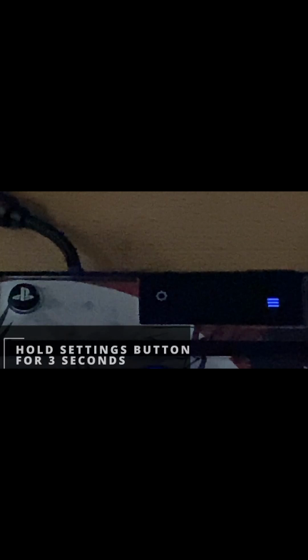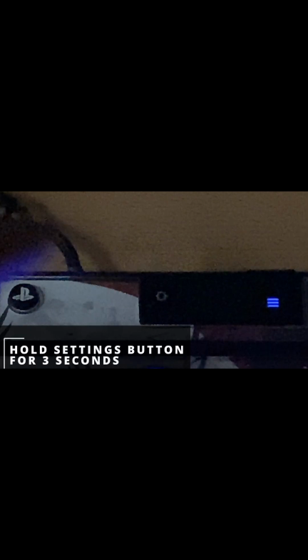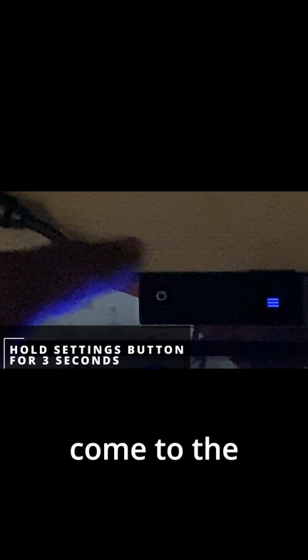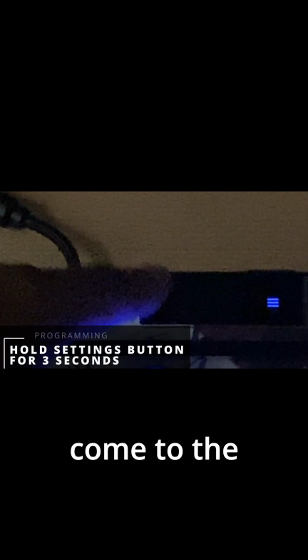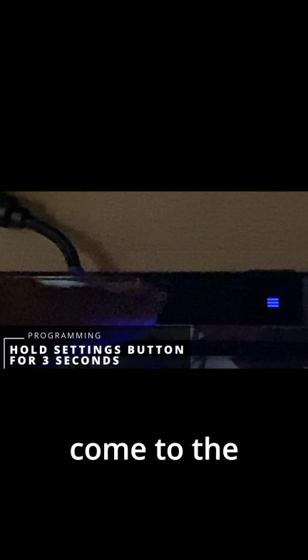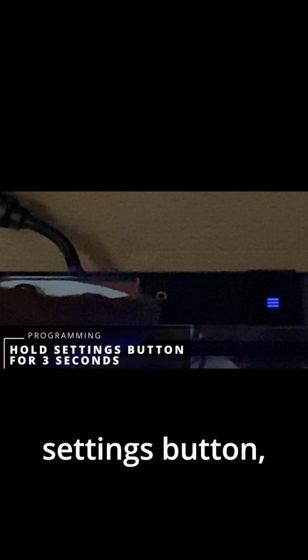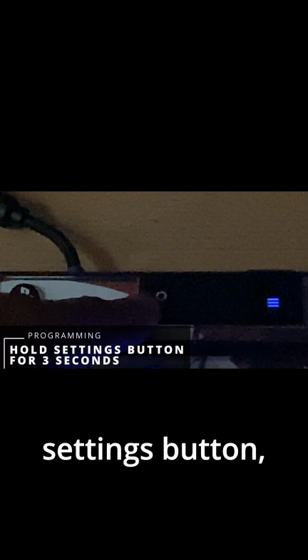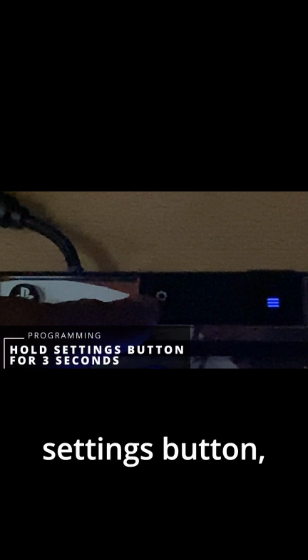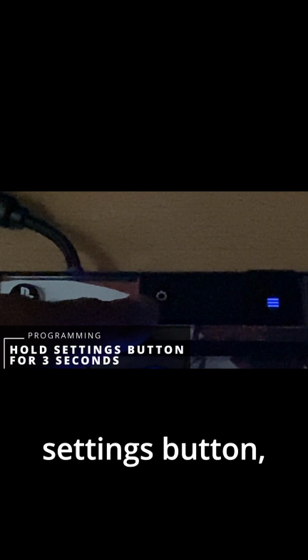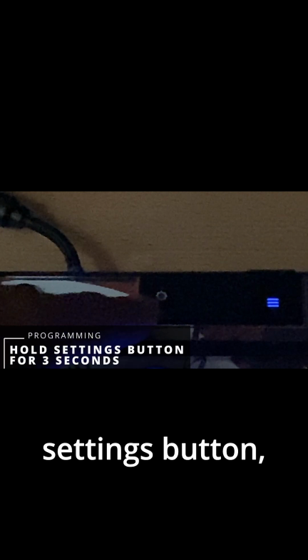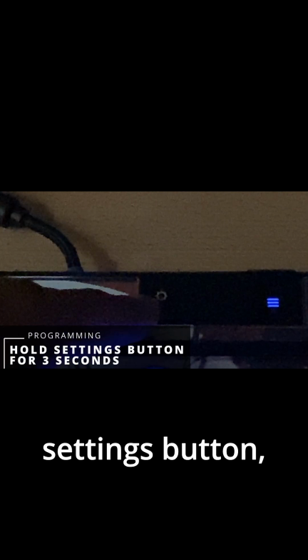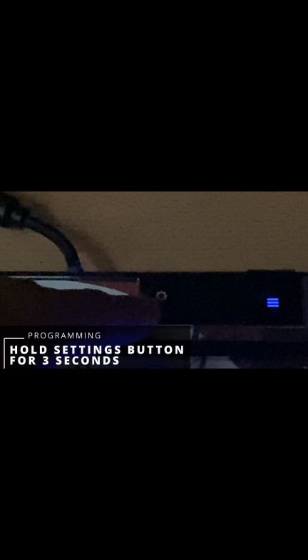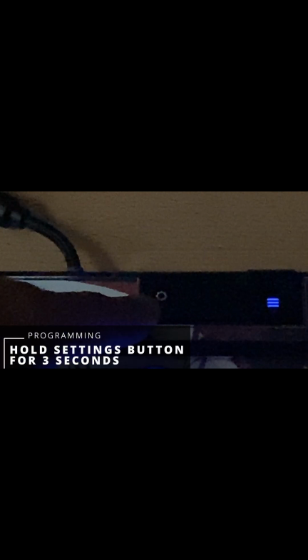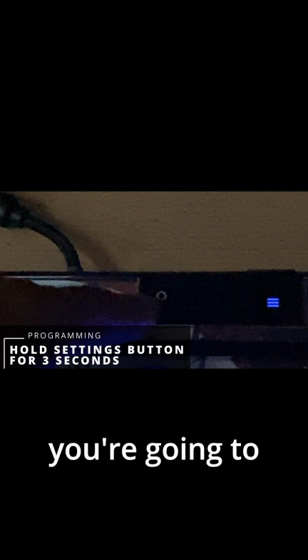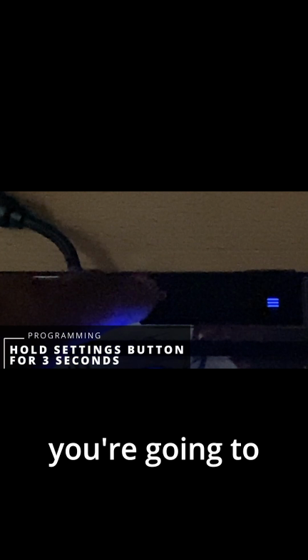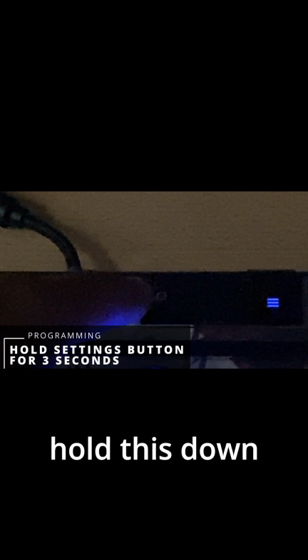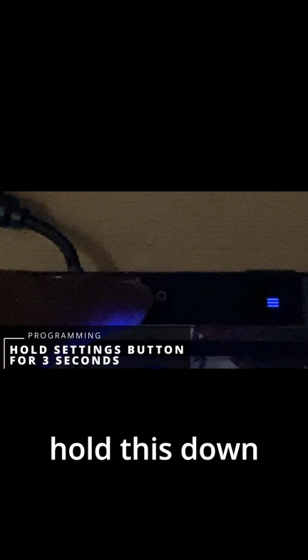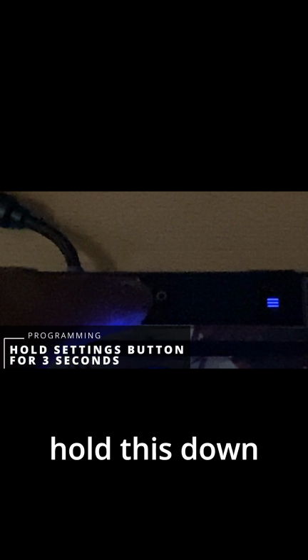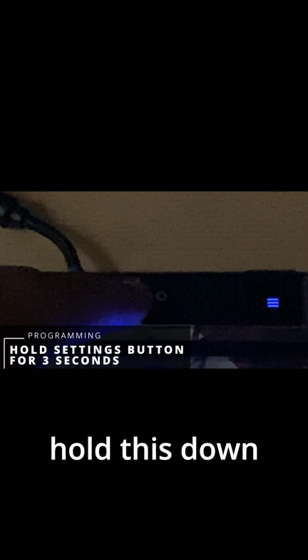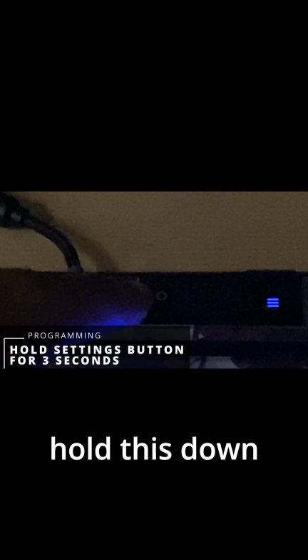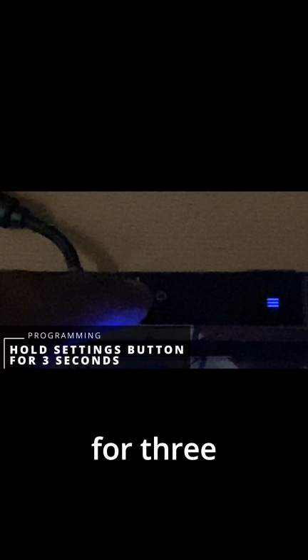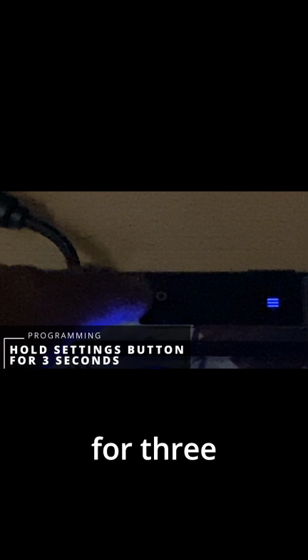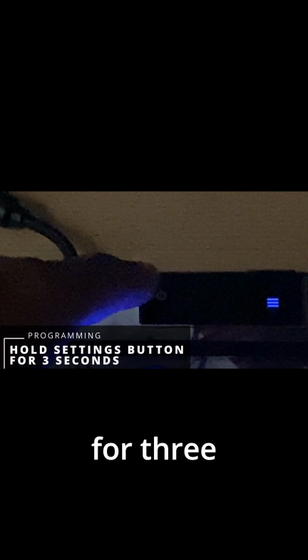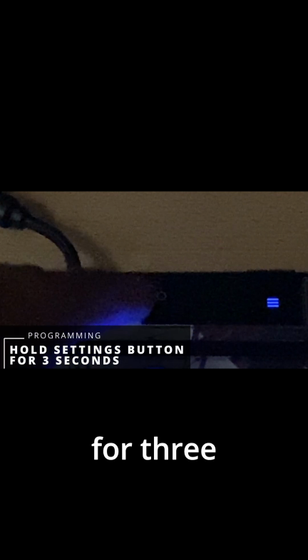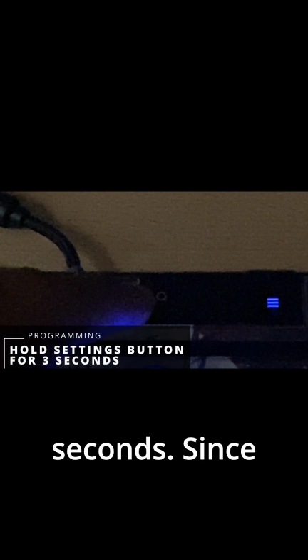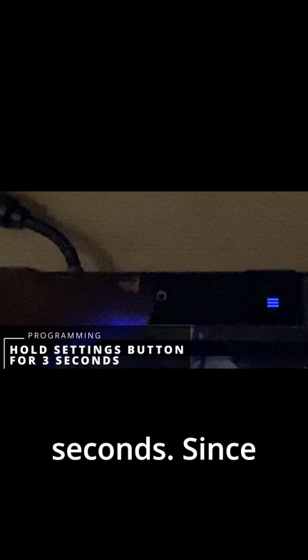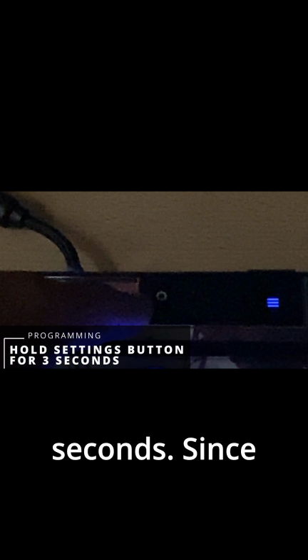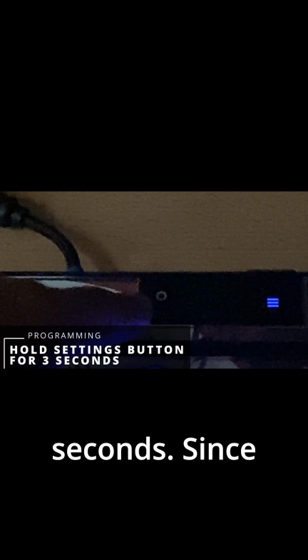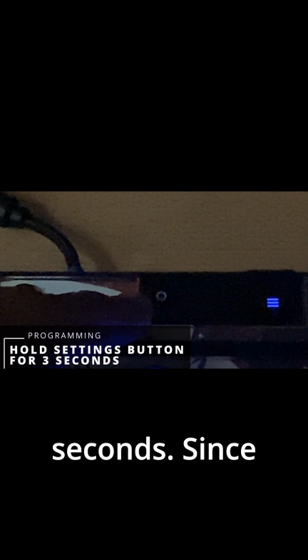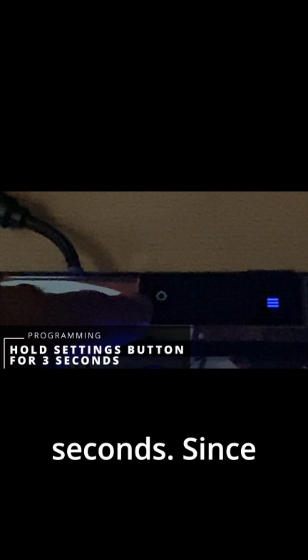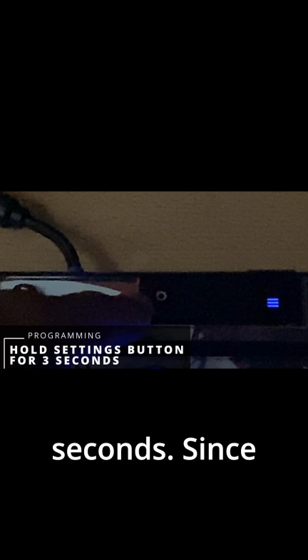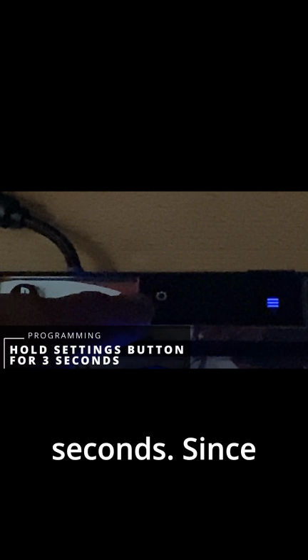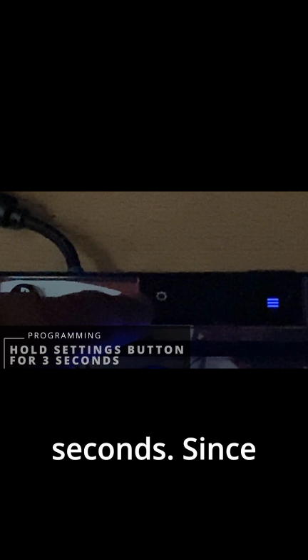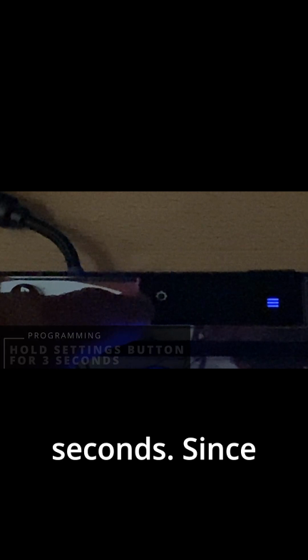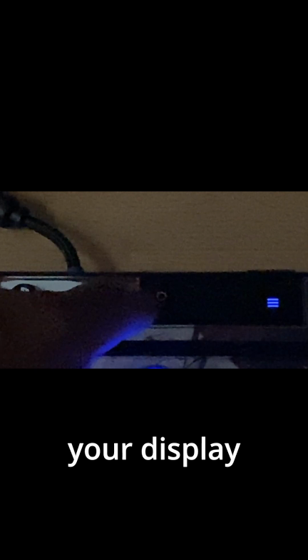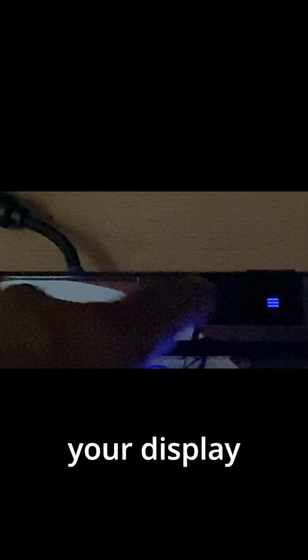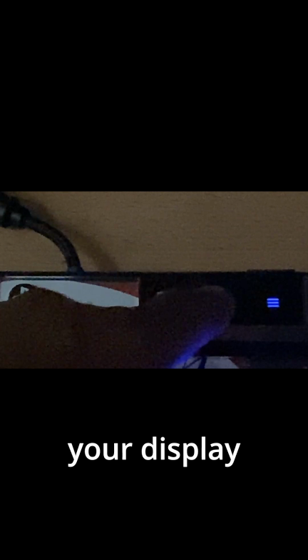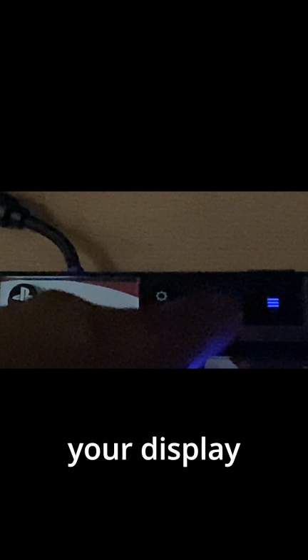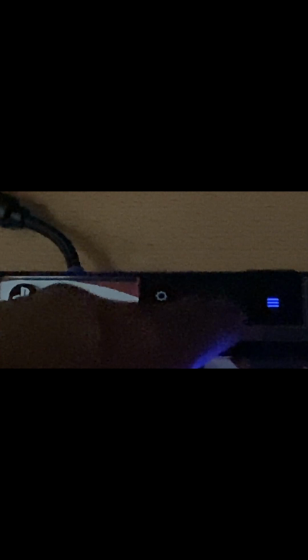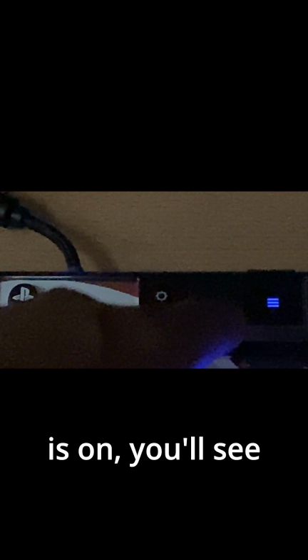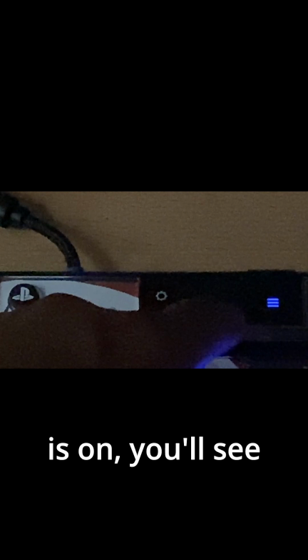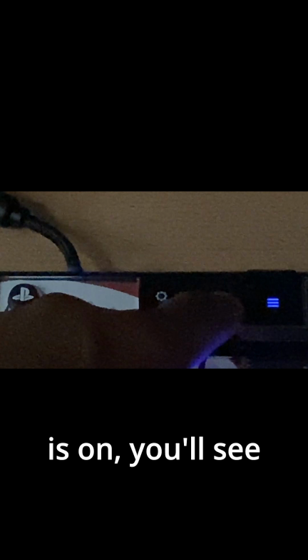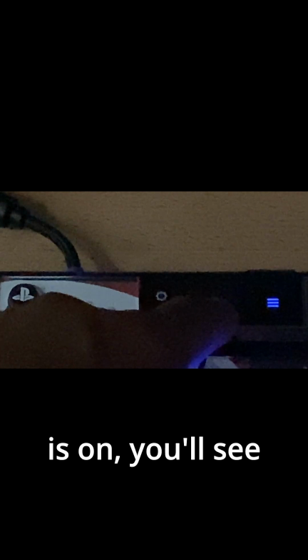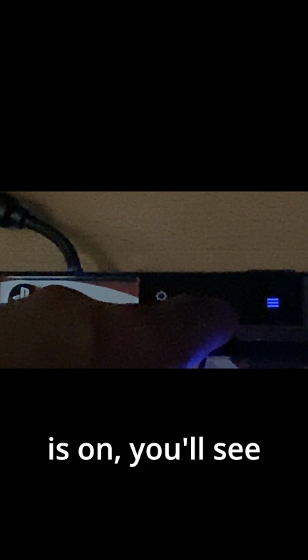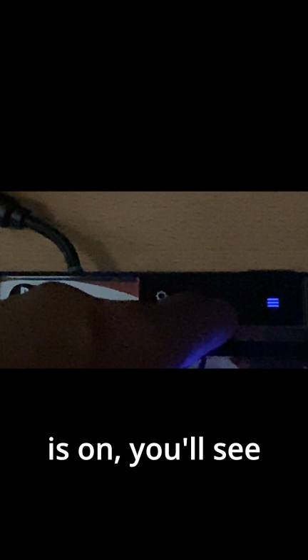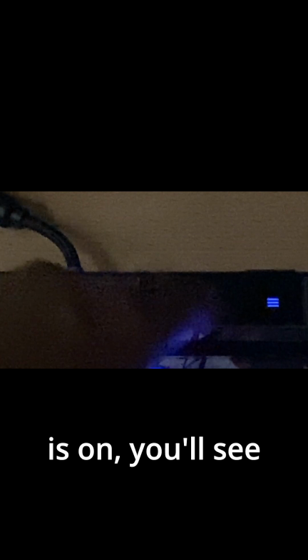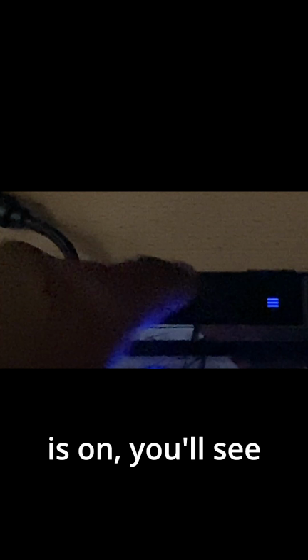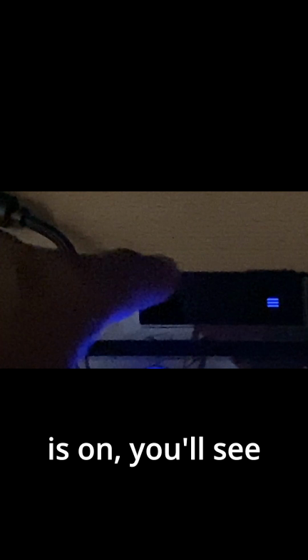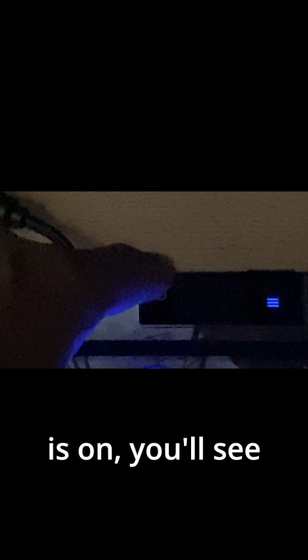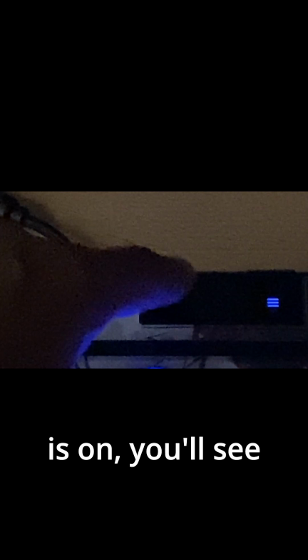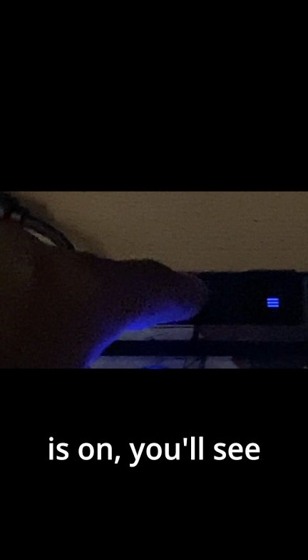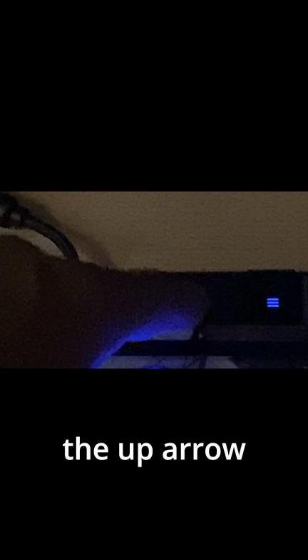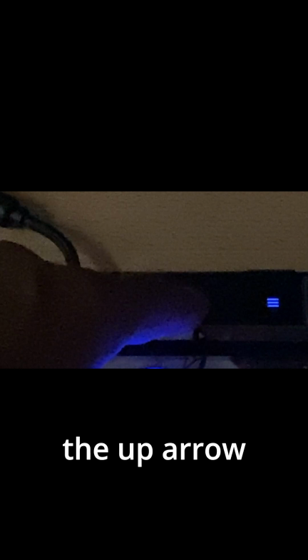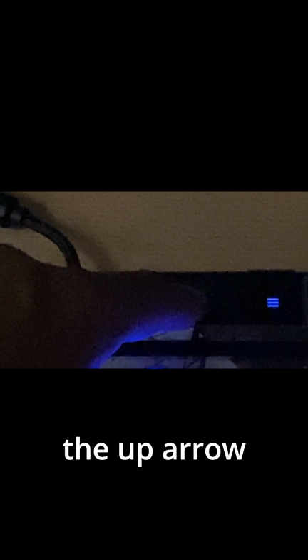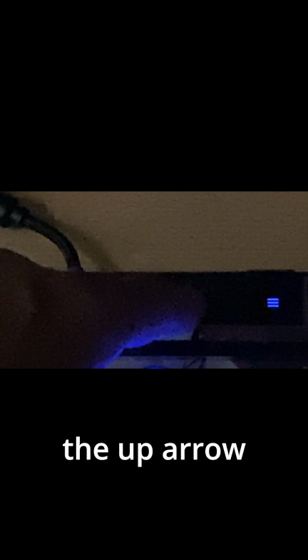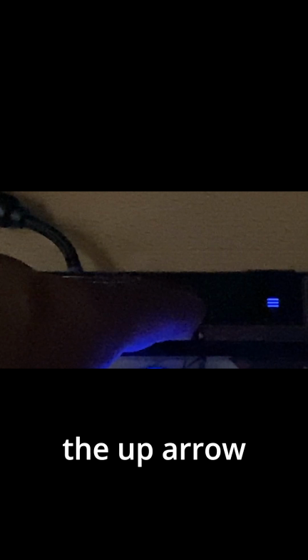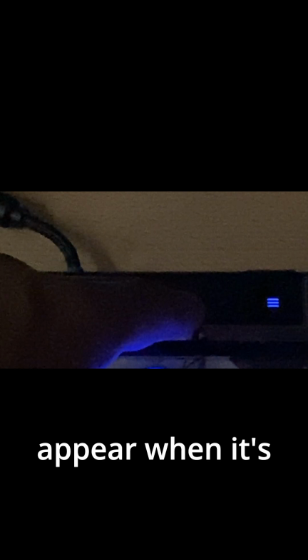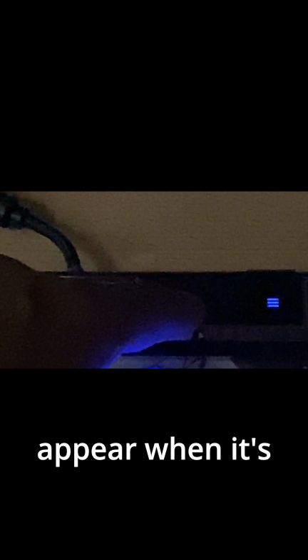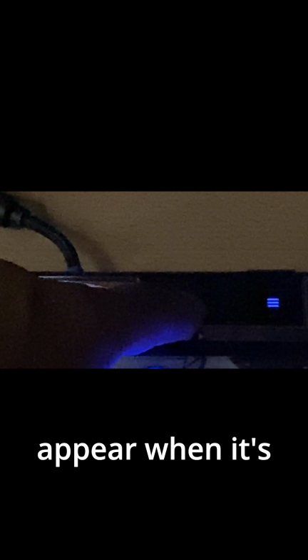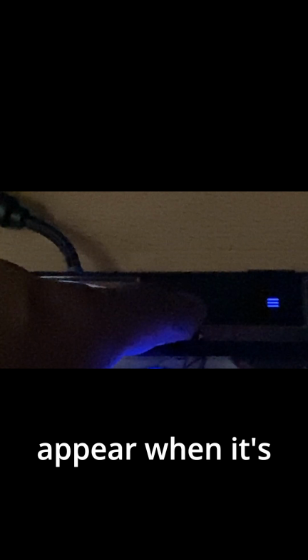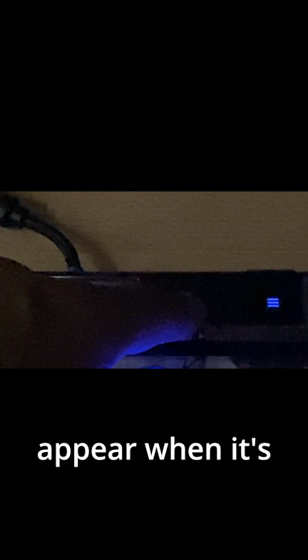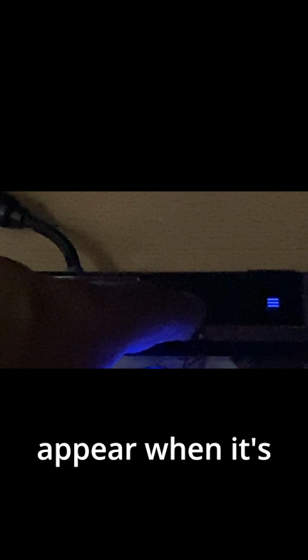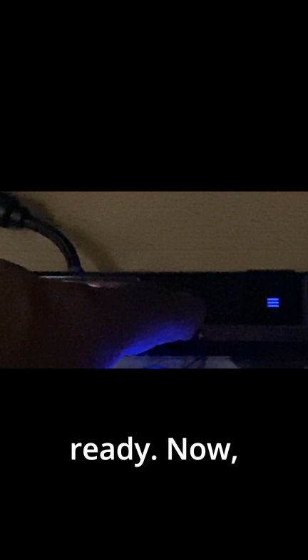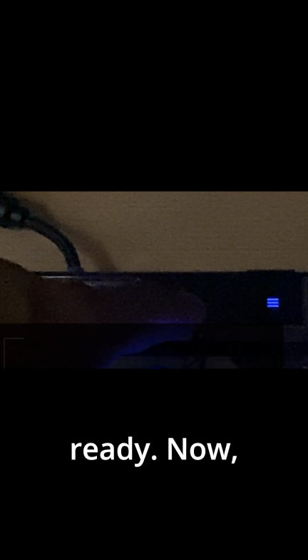Come to the settings button and hold it down for three seconds. Since your display is on, you'll see the up arrow appear when it's ready.